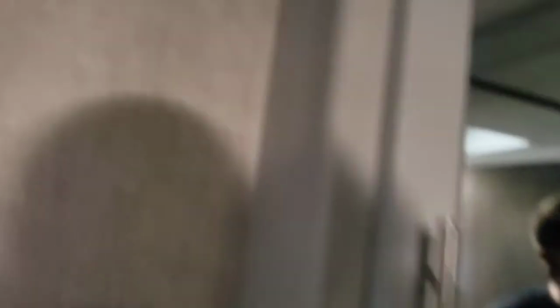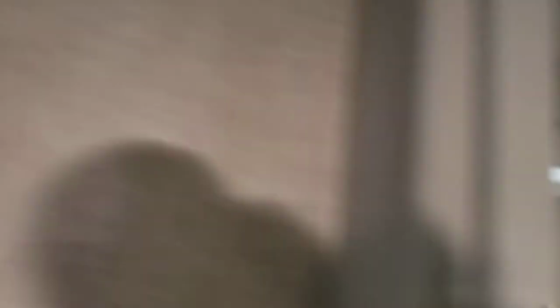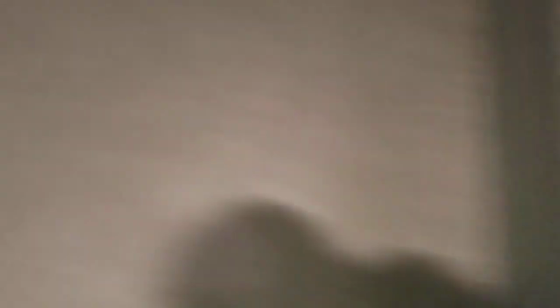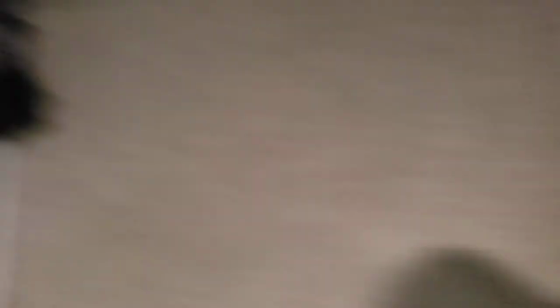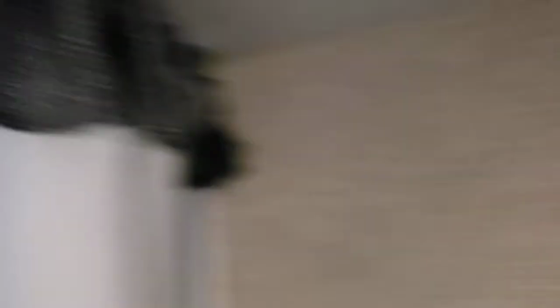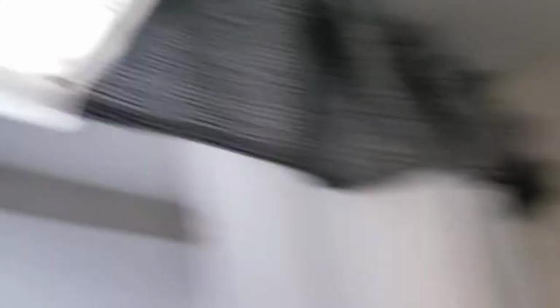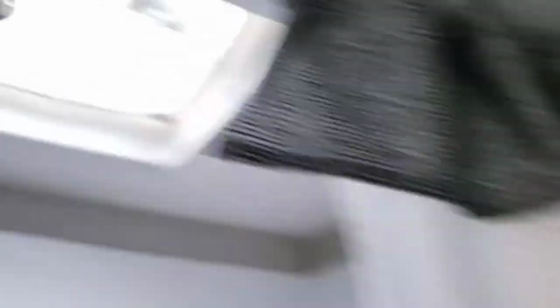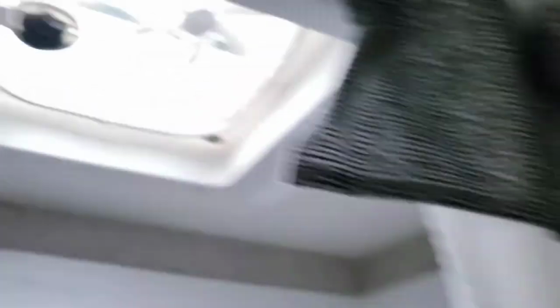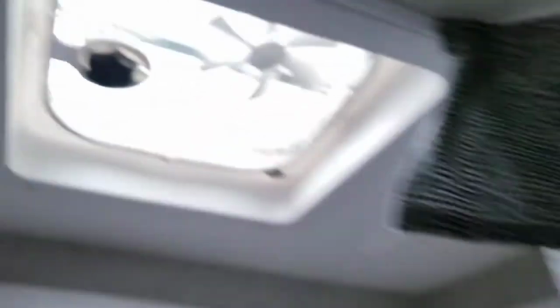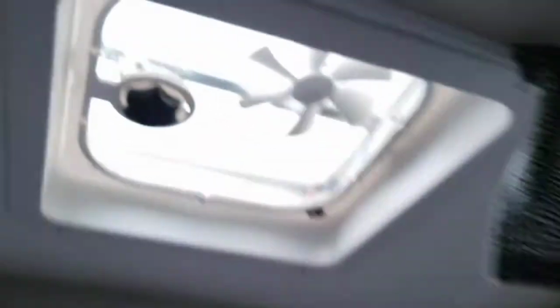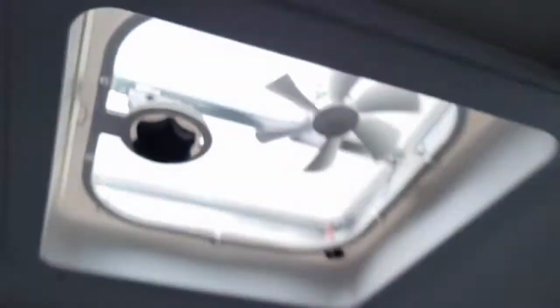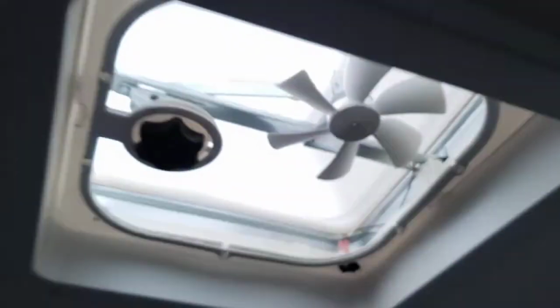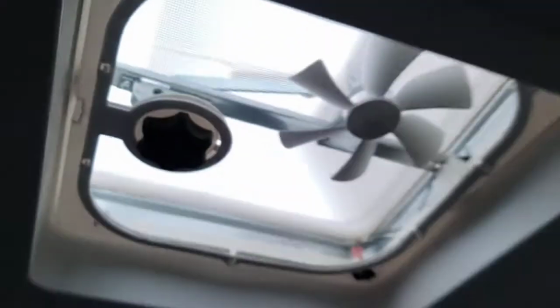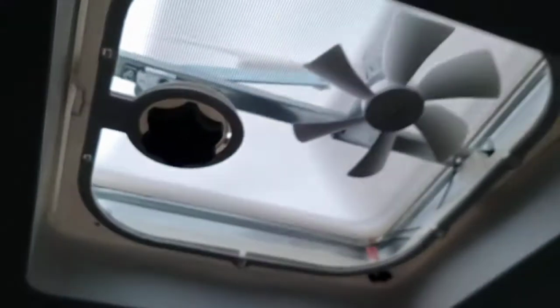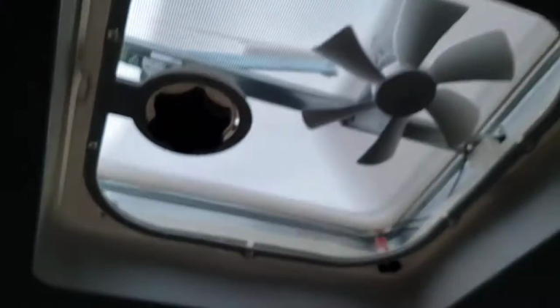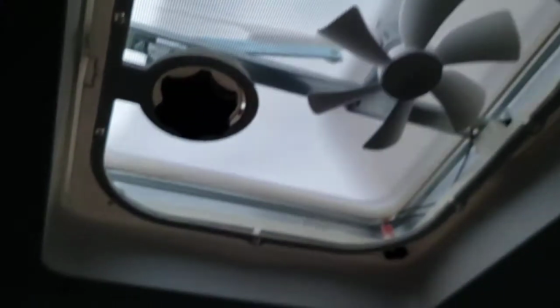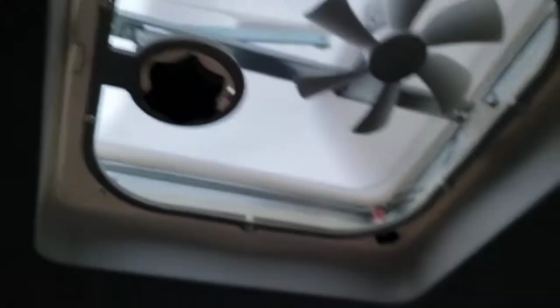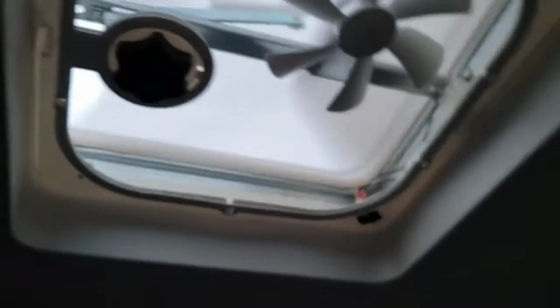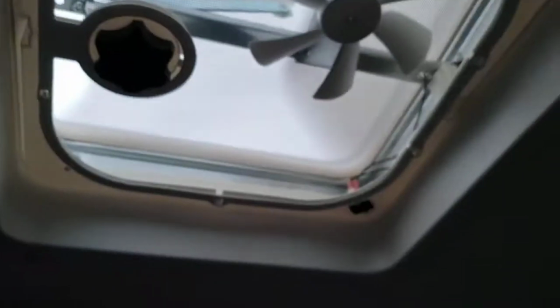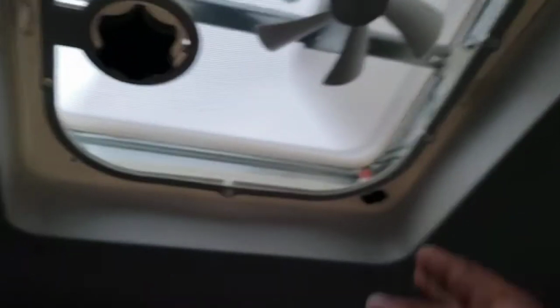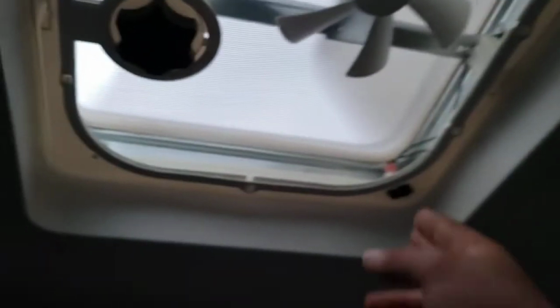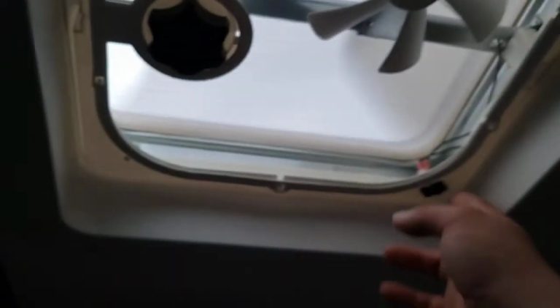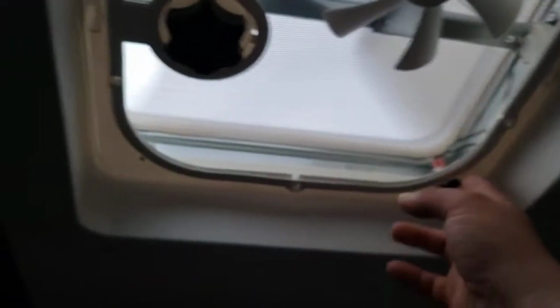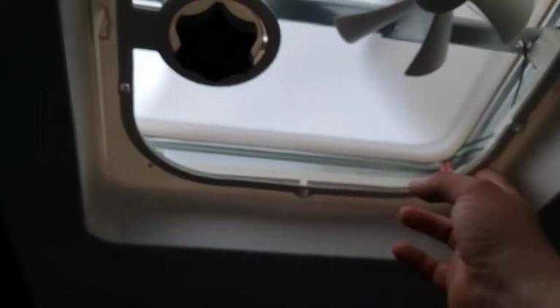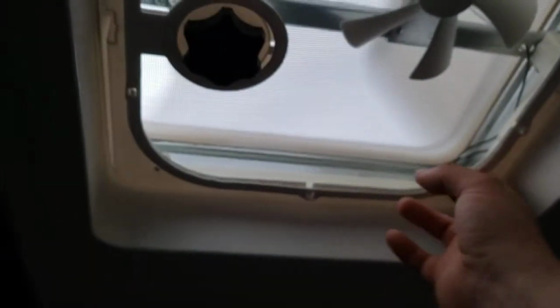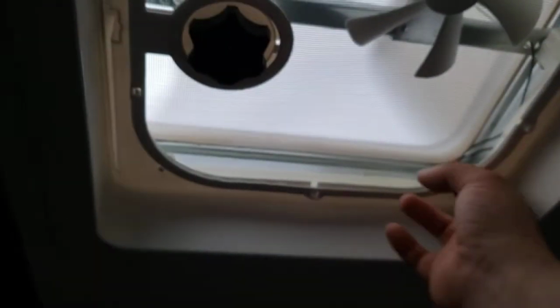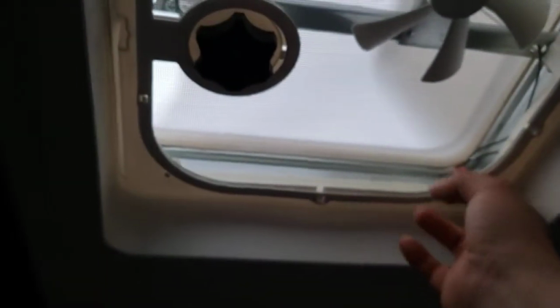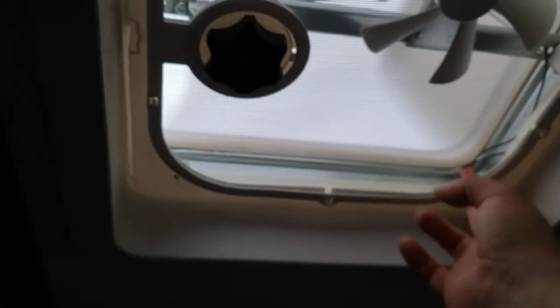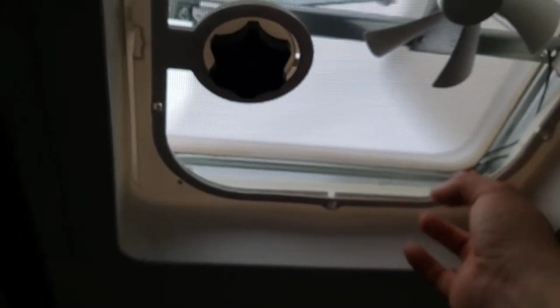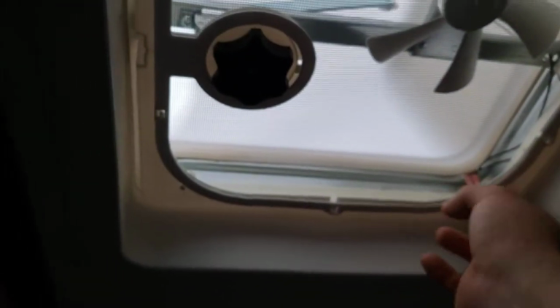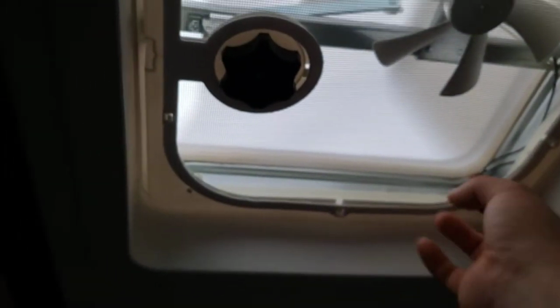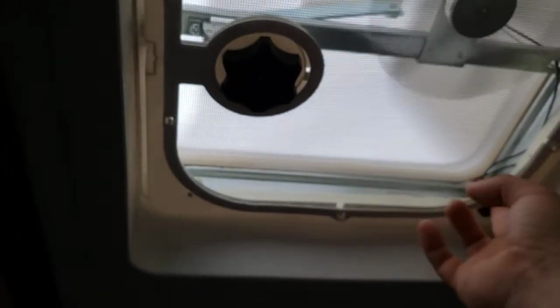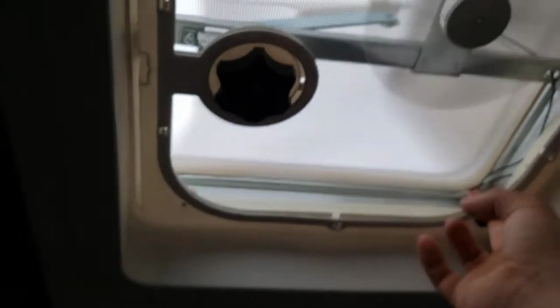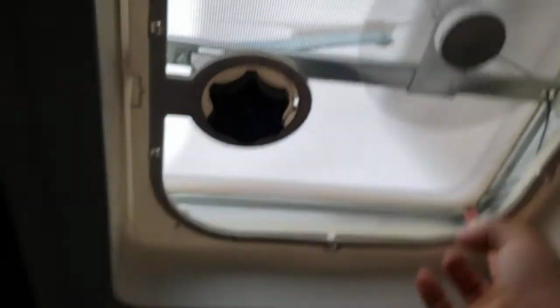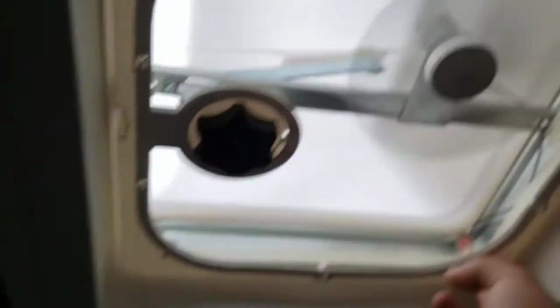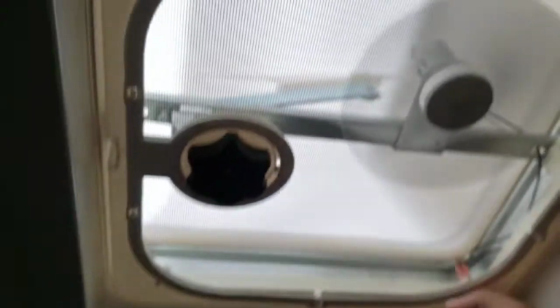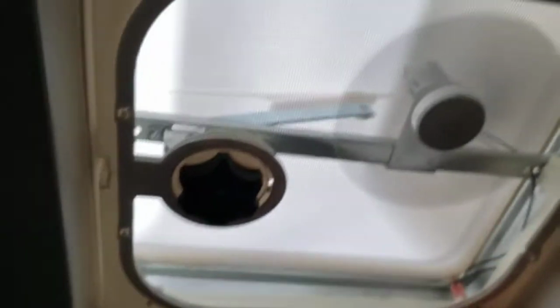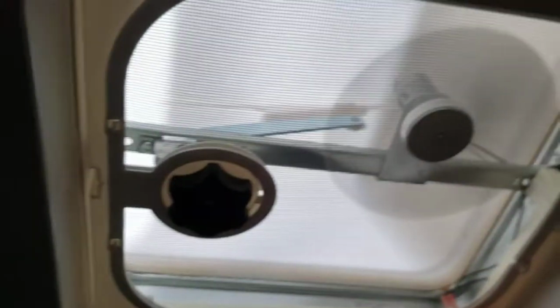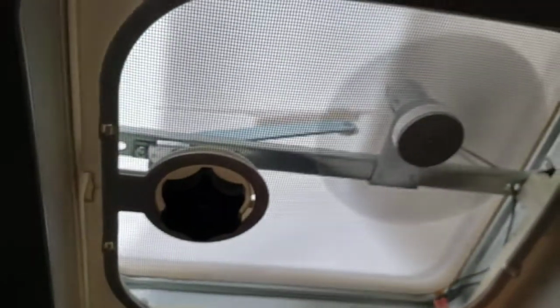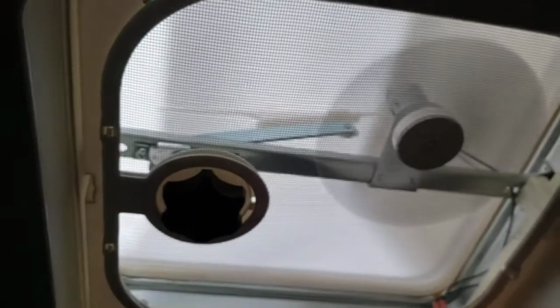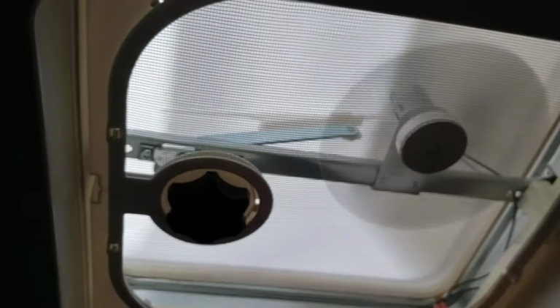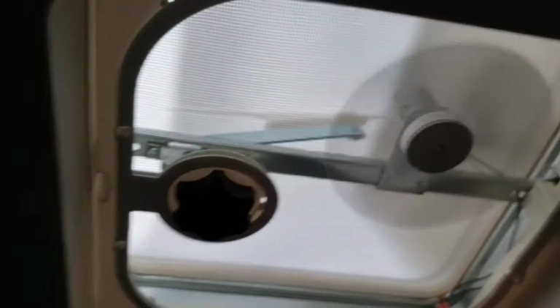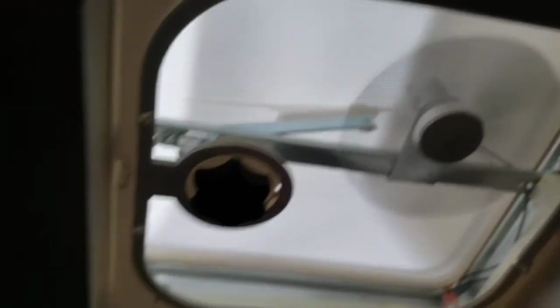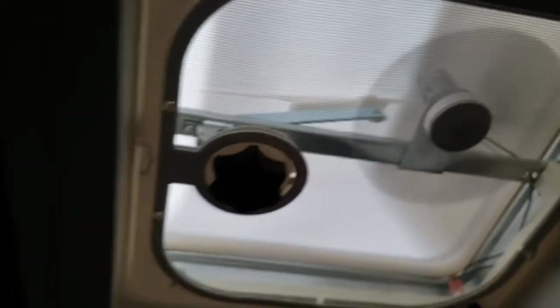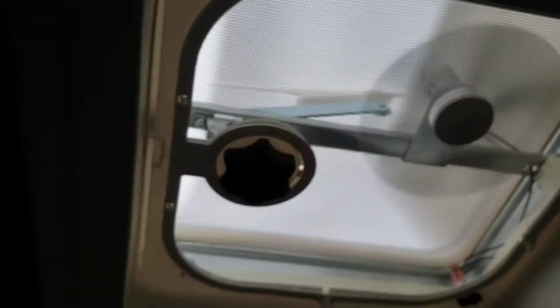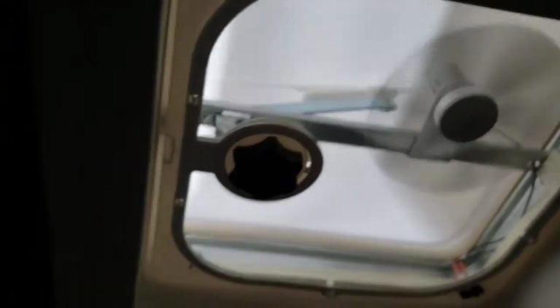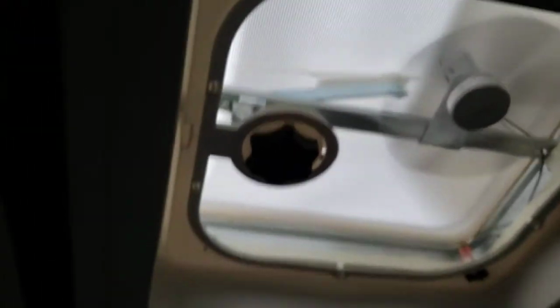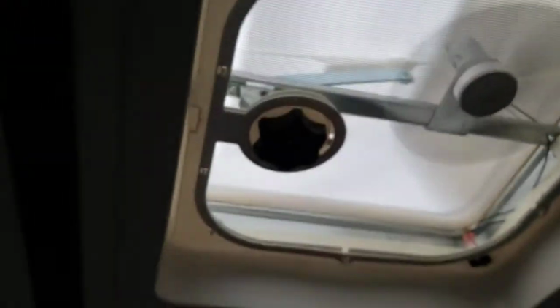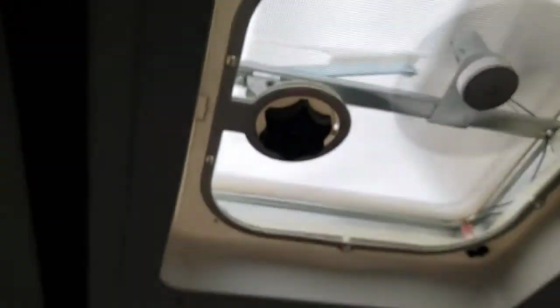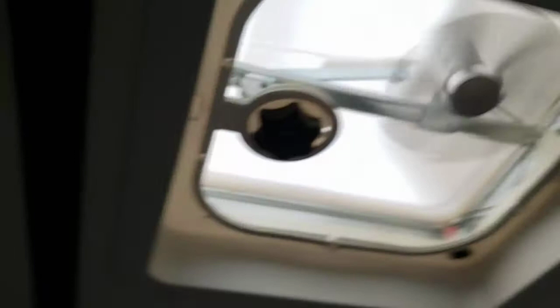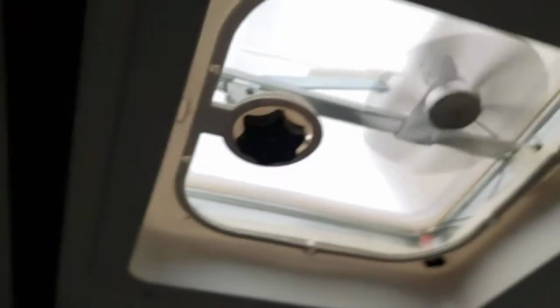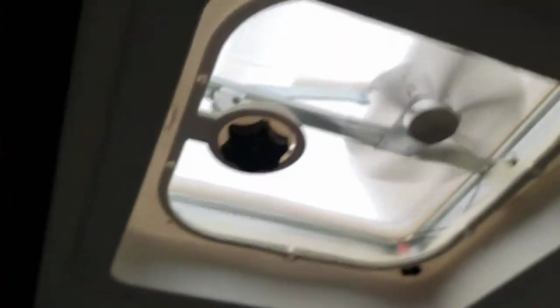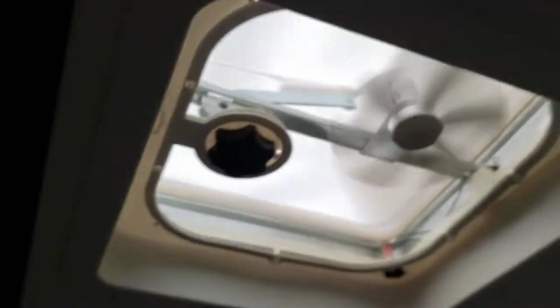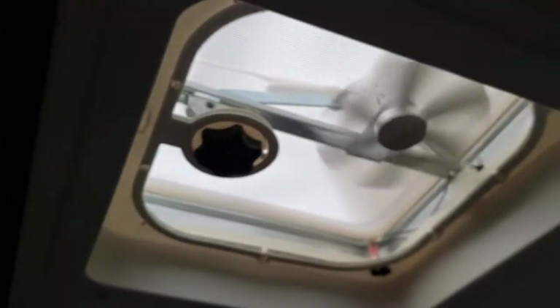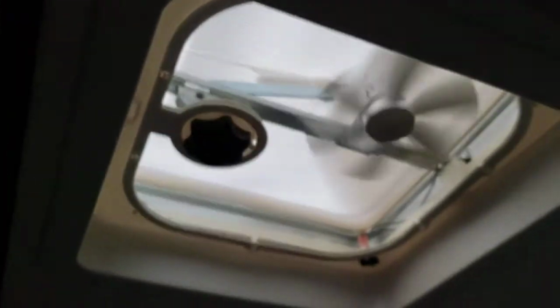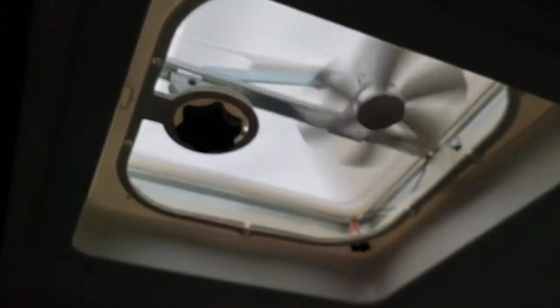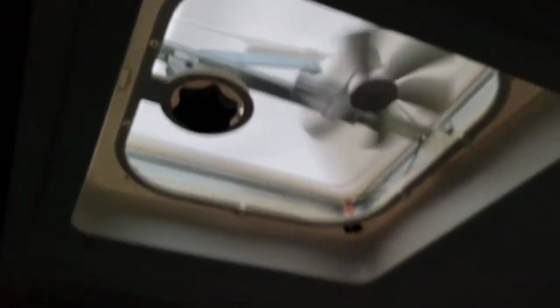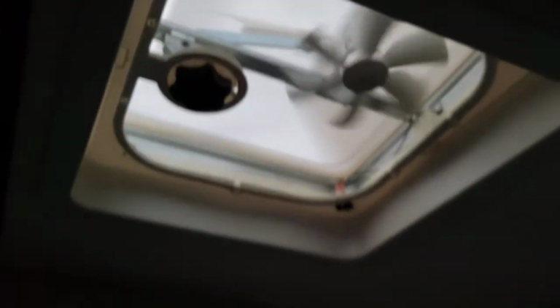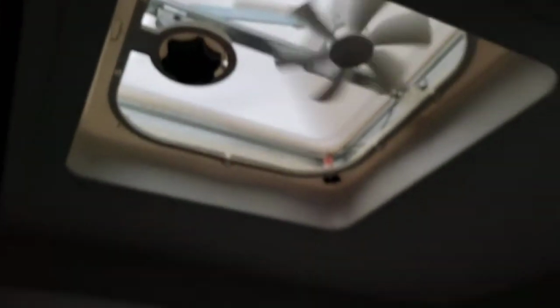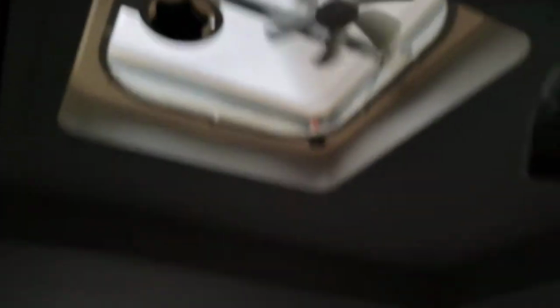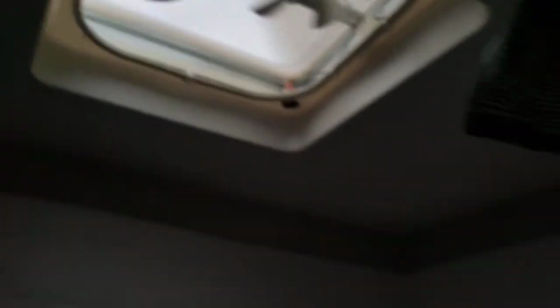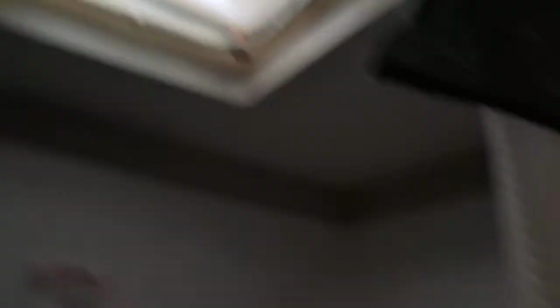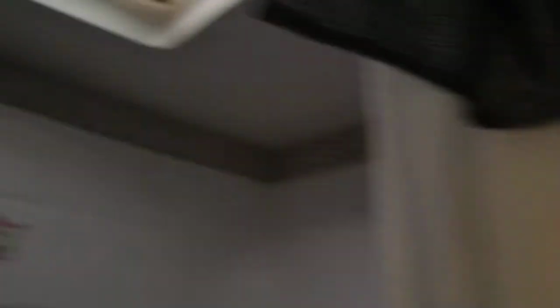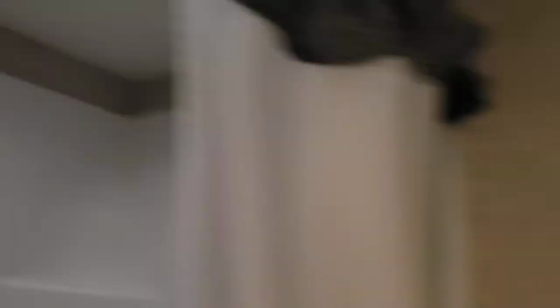You have another vent in the bathroom — this one has a fan in it. Recommend running that when you take a shower.